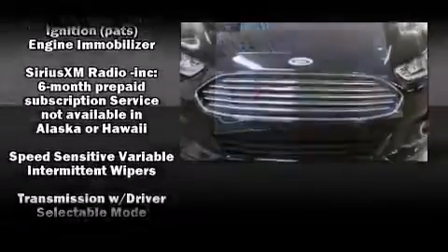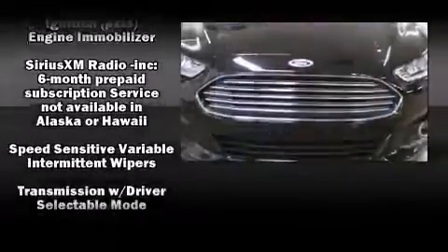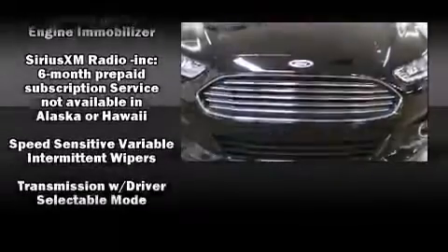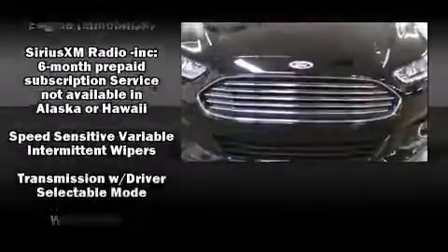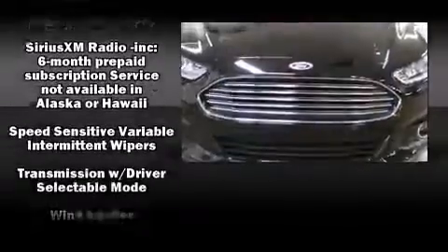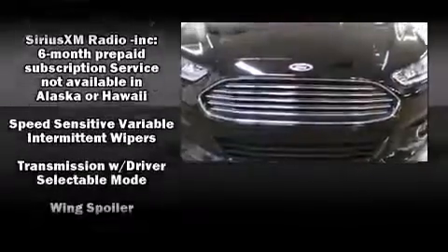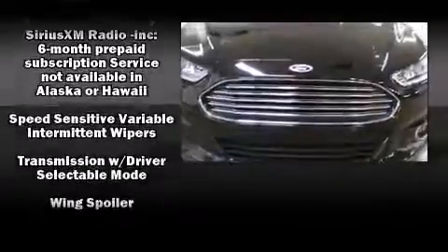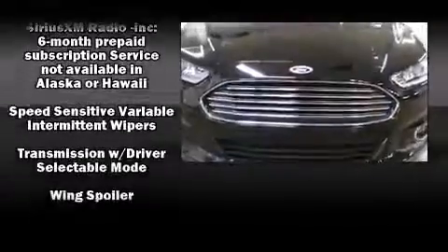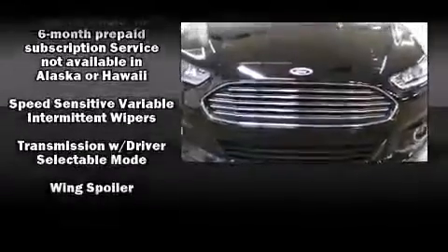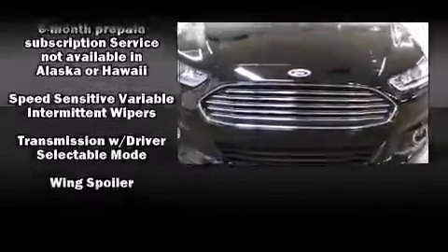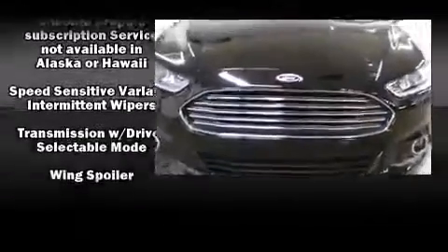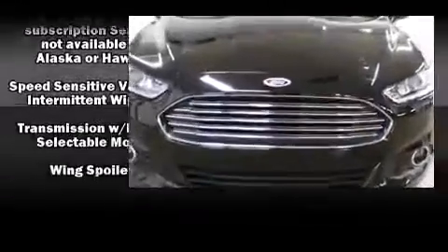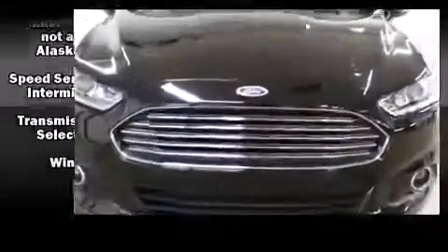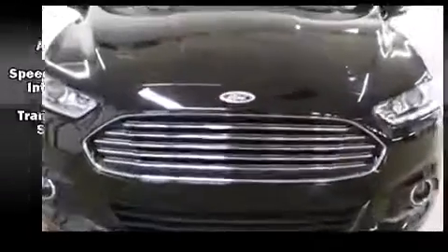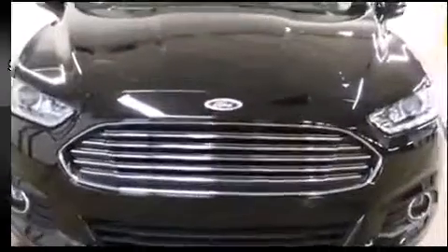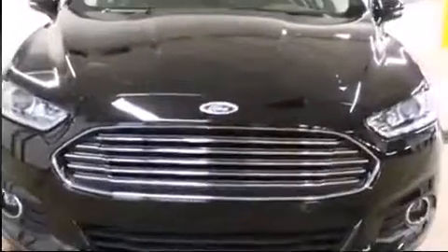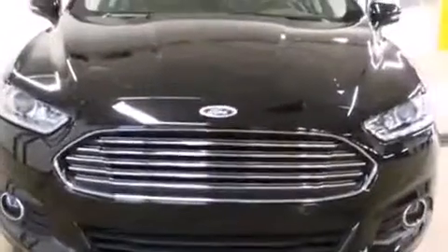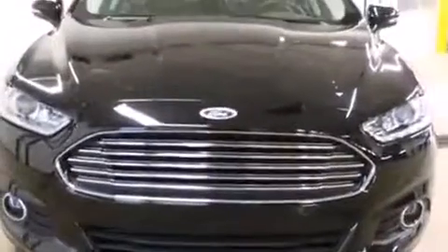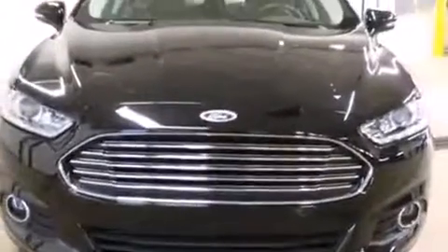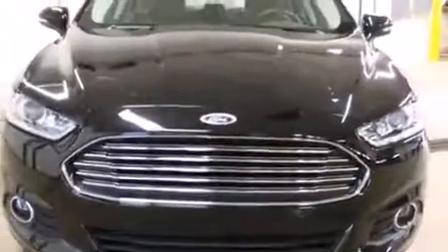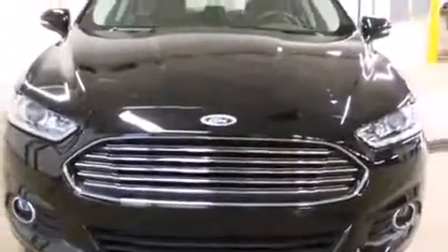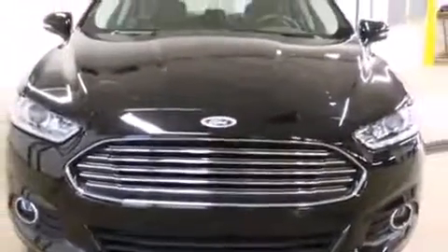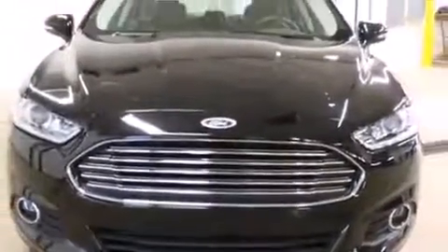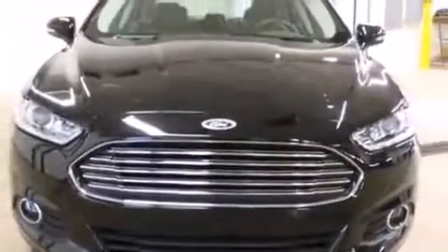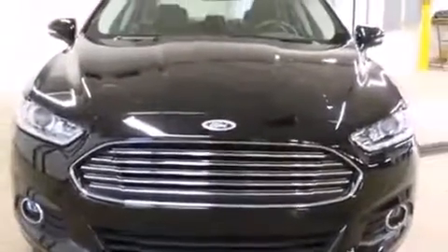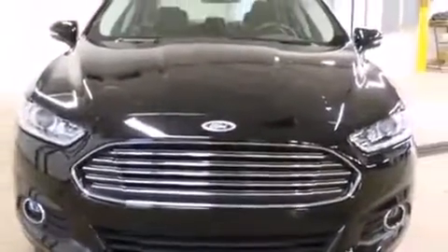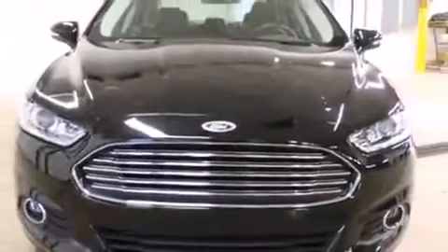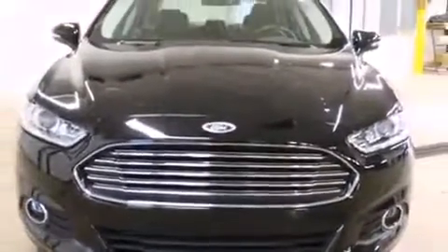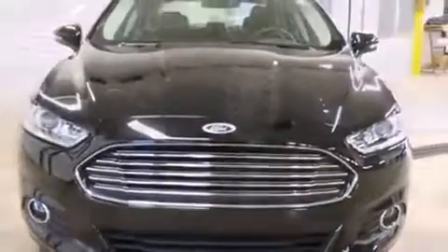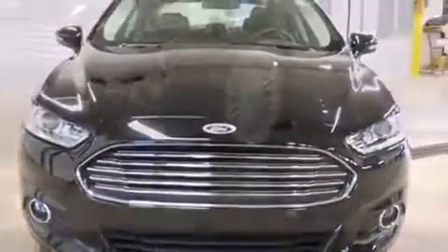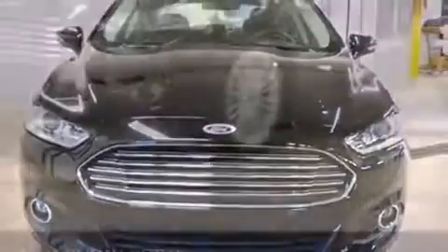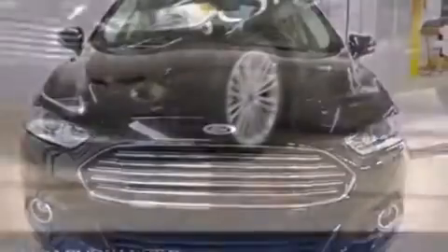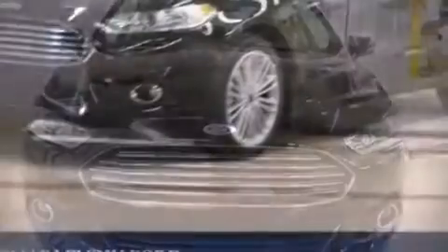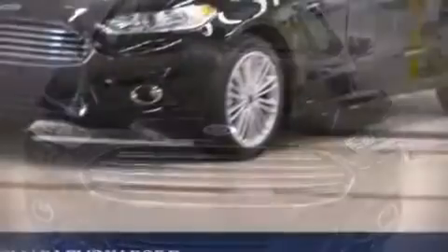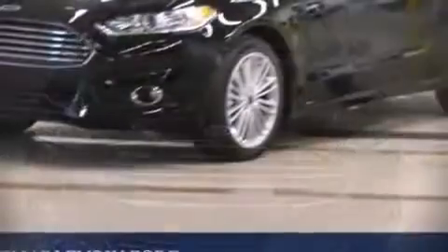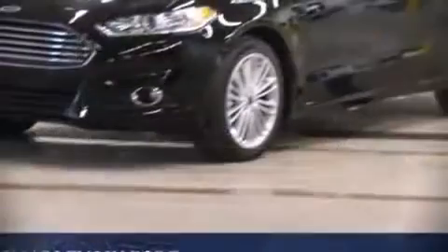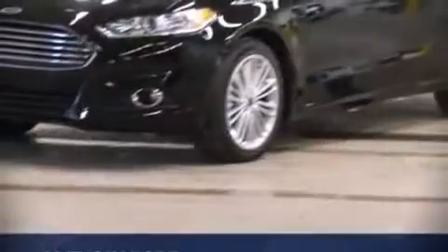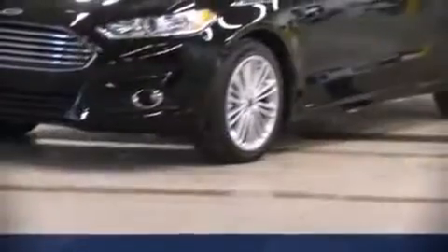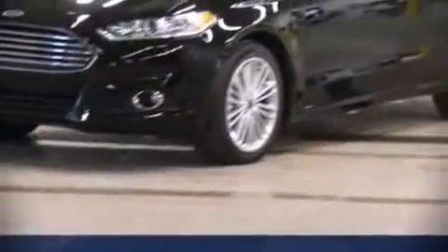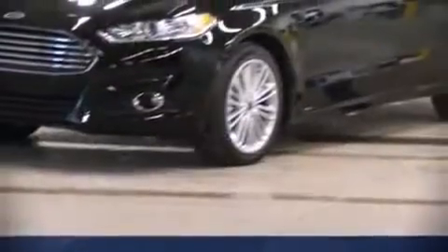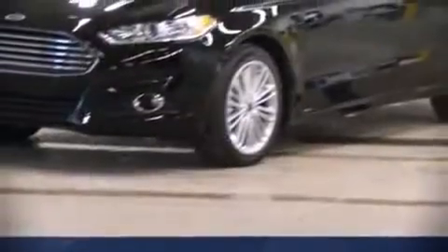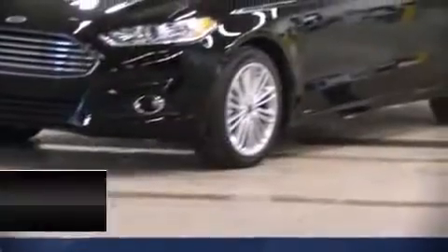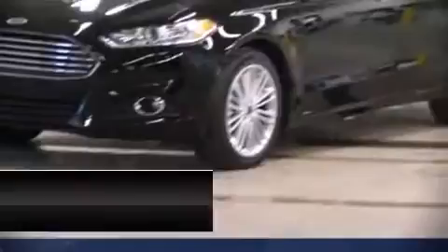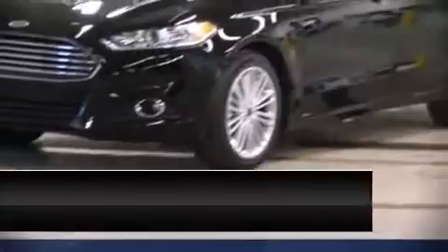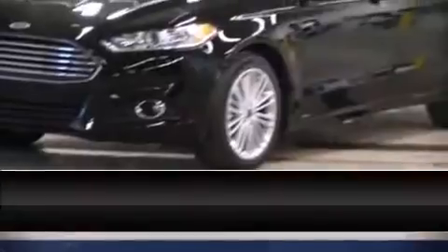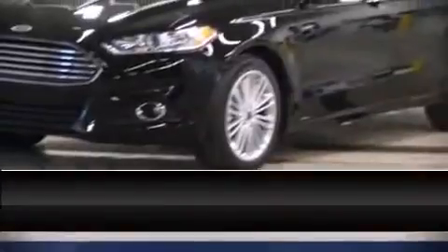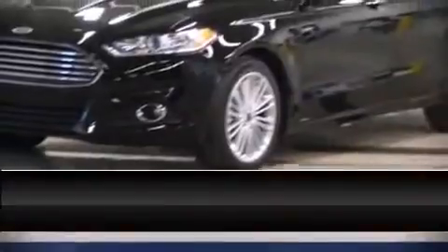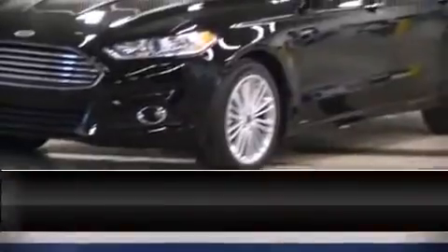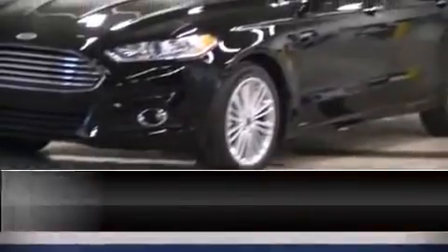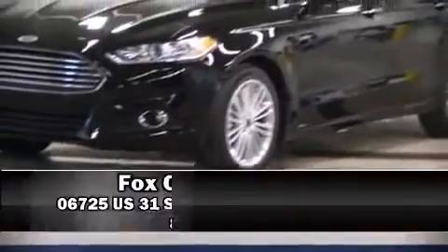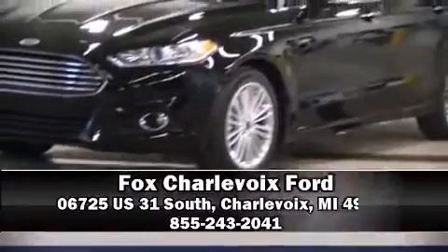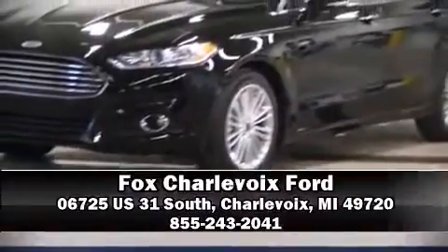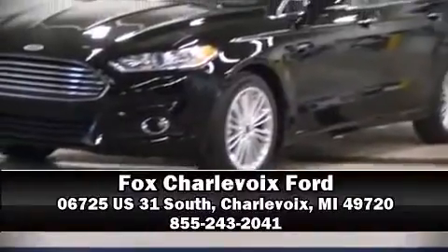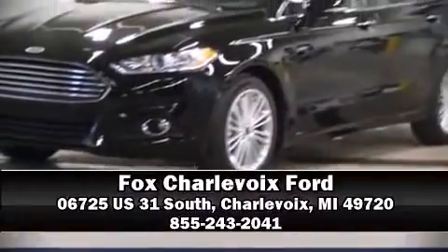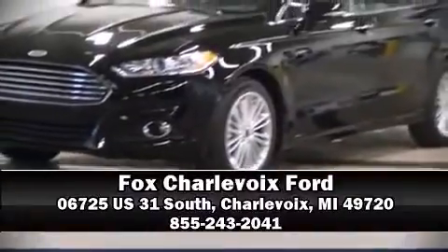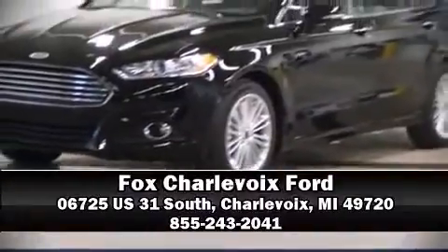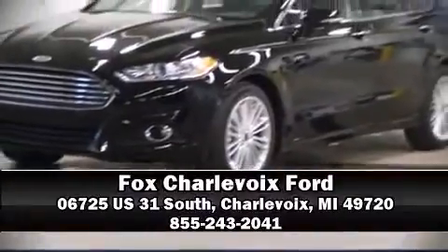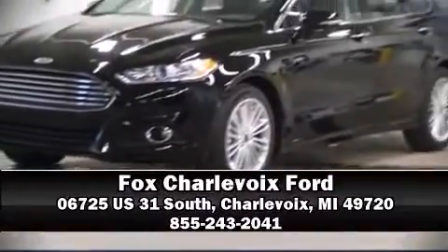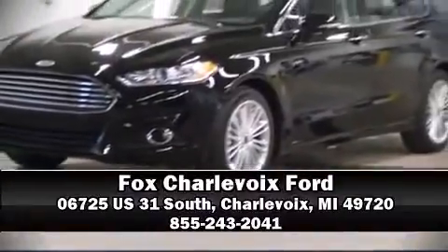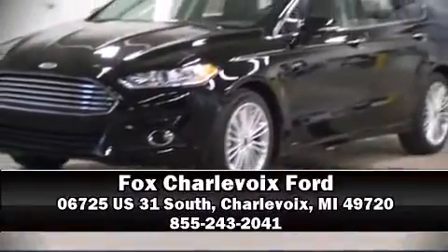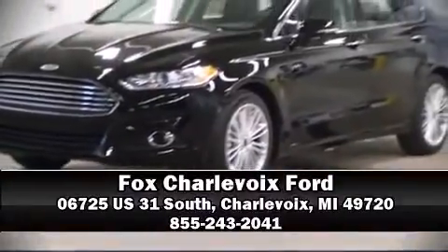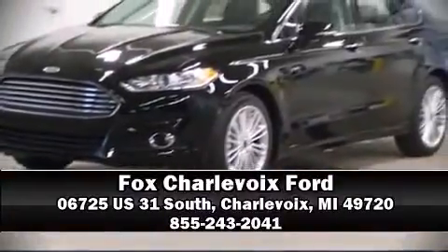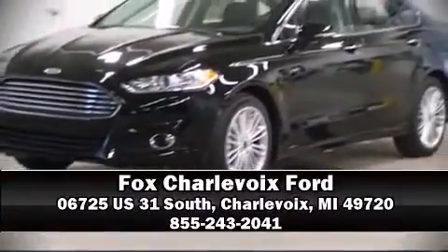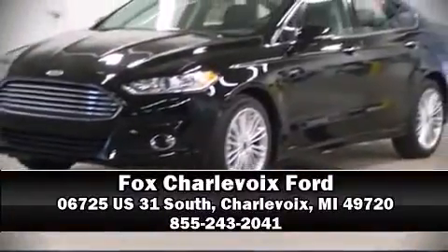Our experienced sales staff is eager to share its knowledge and enthusiasm with you. We are here to help!